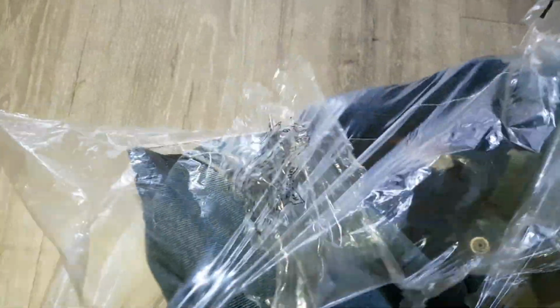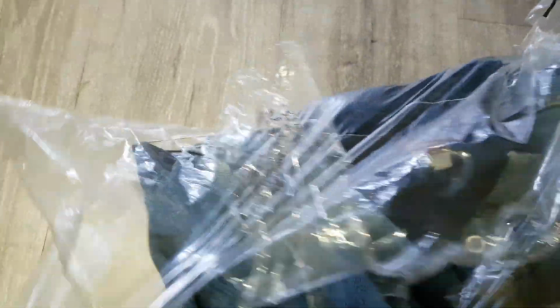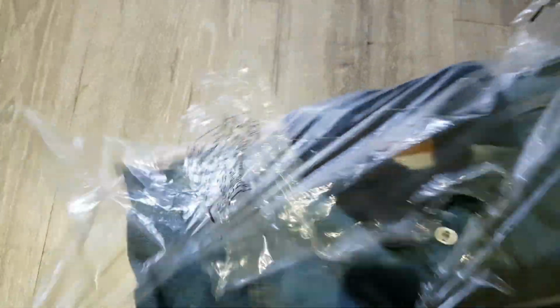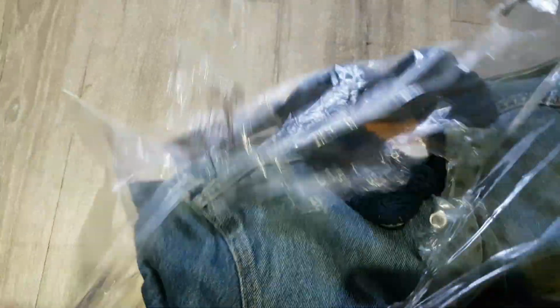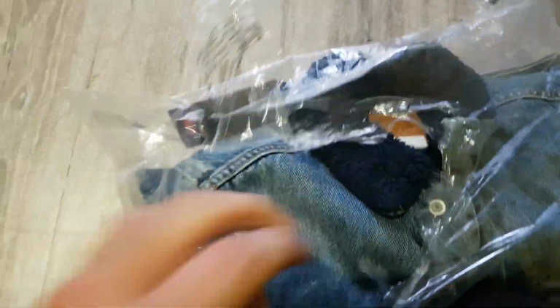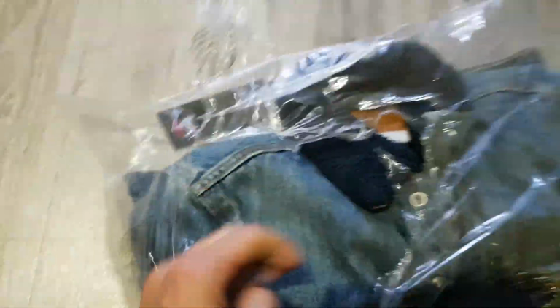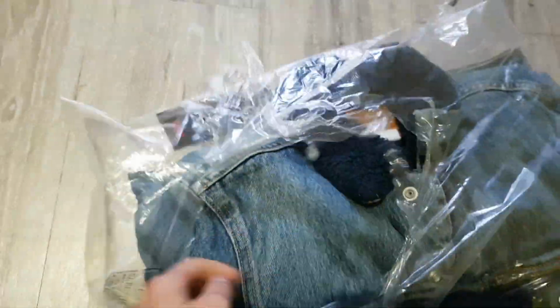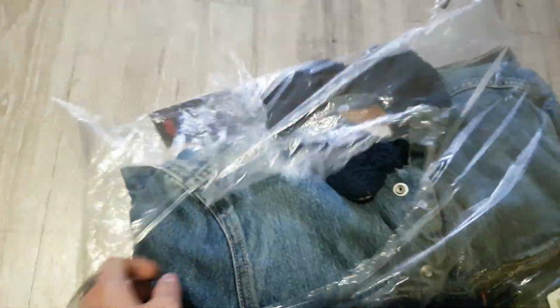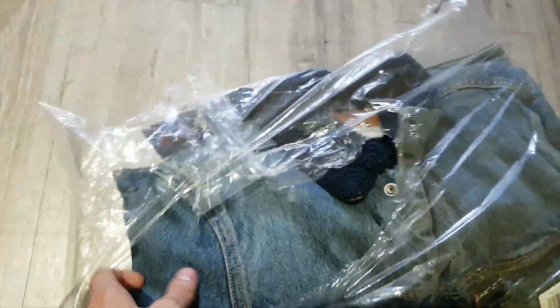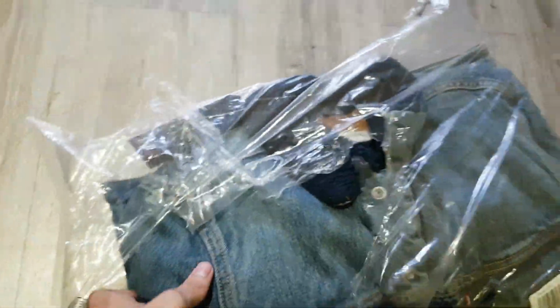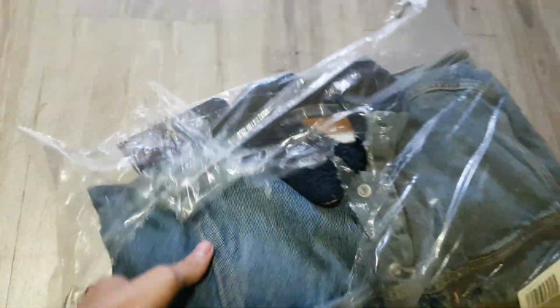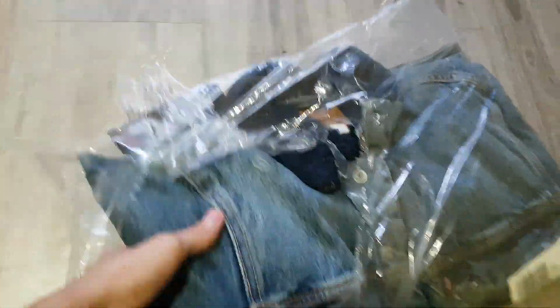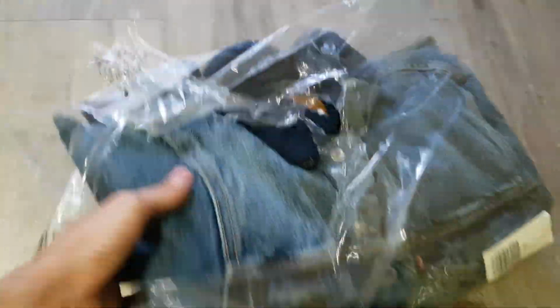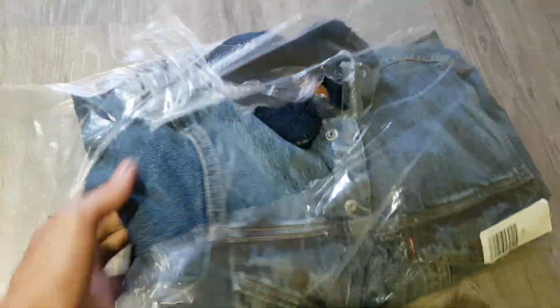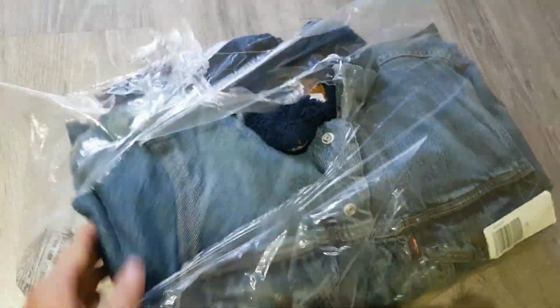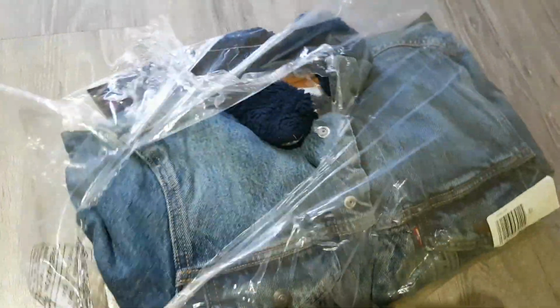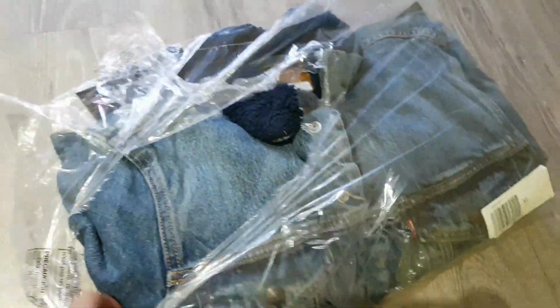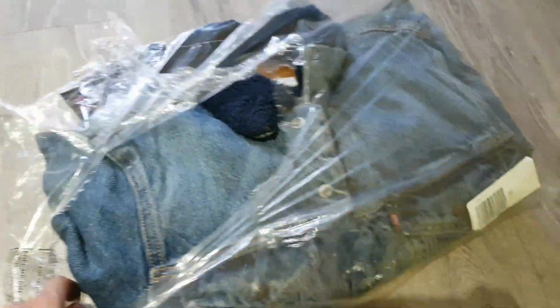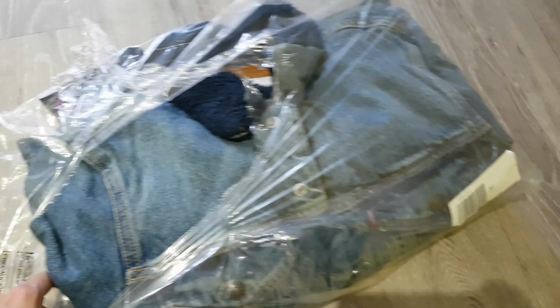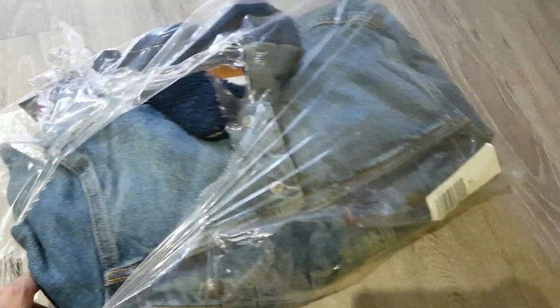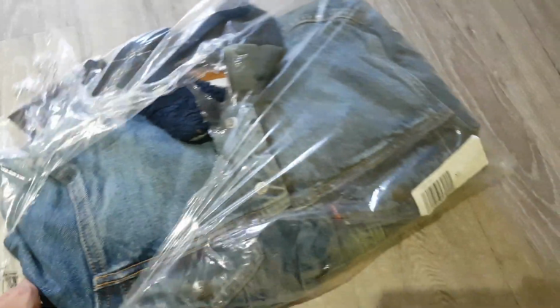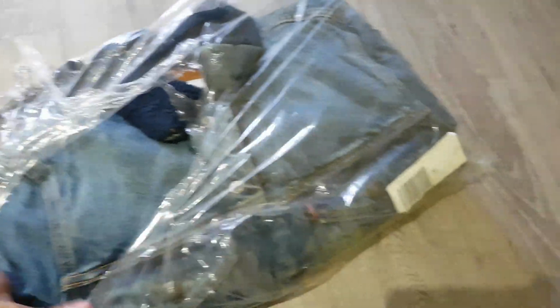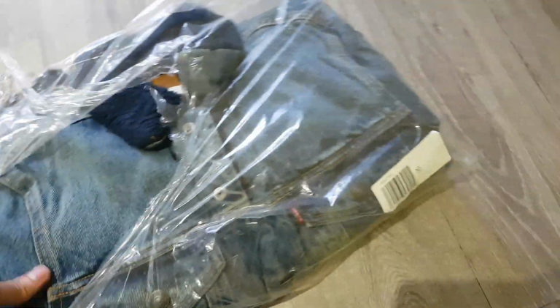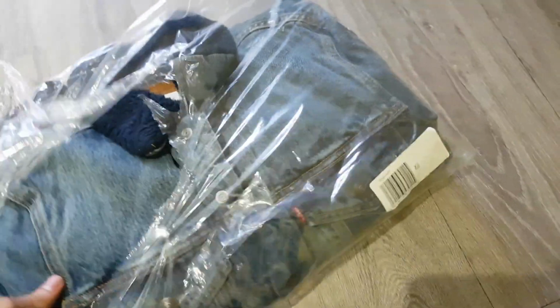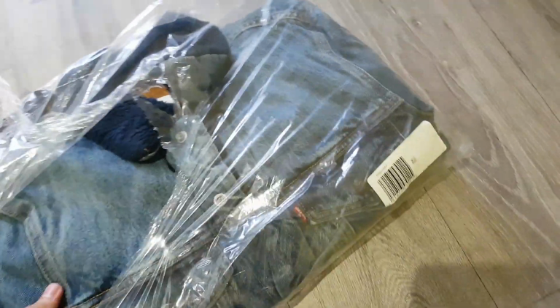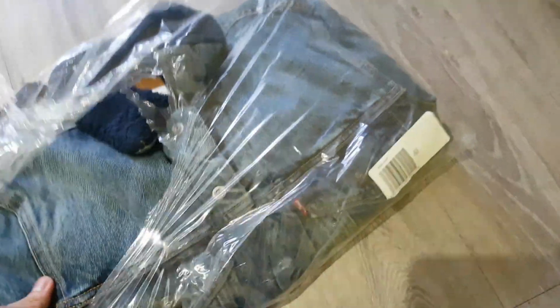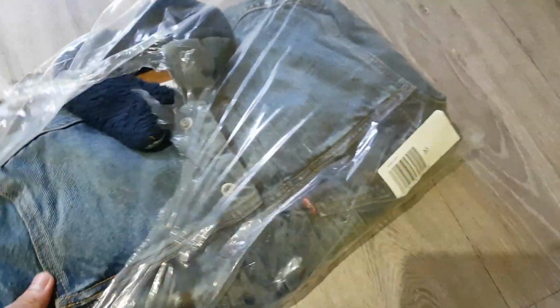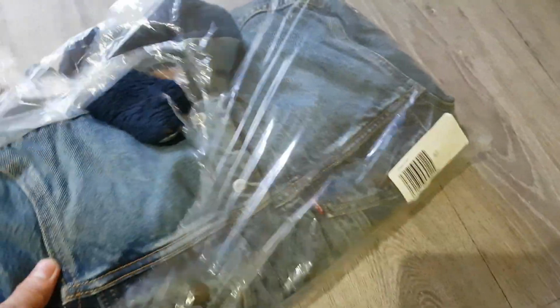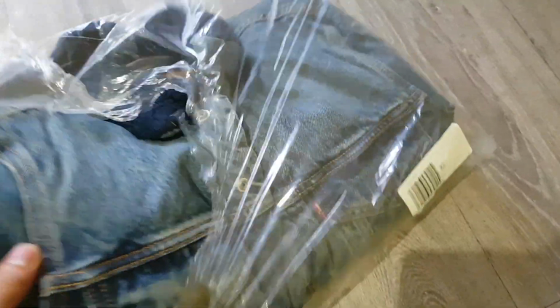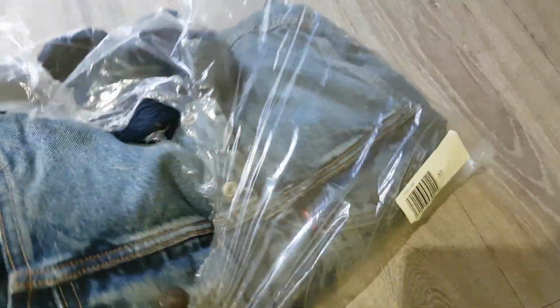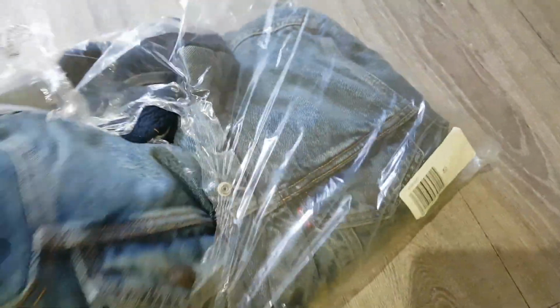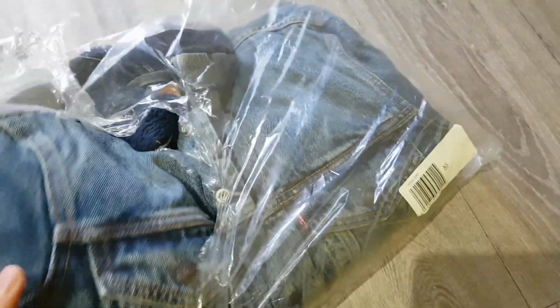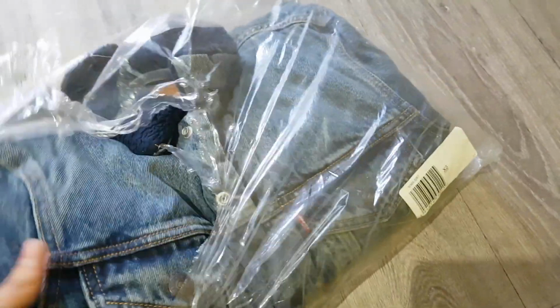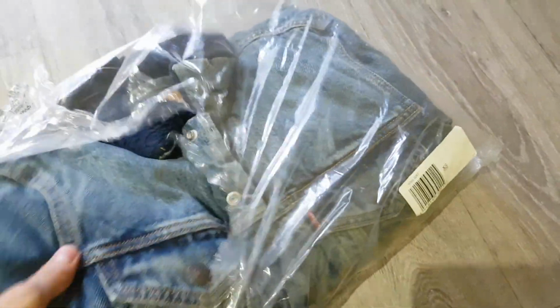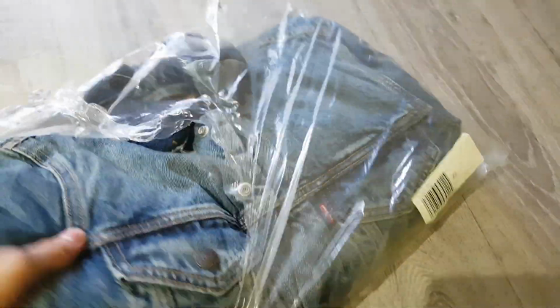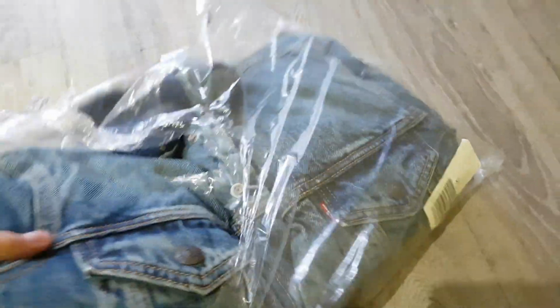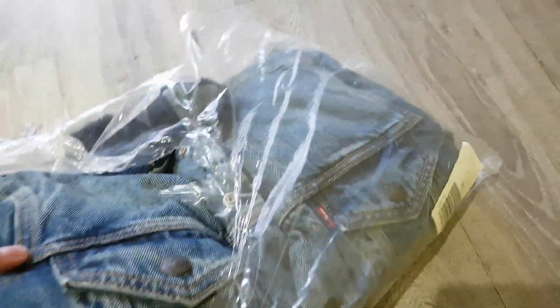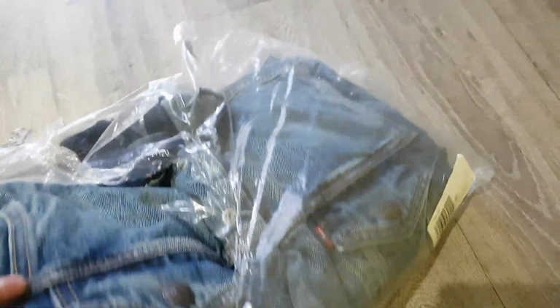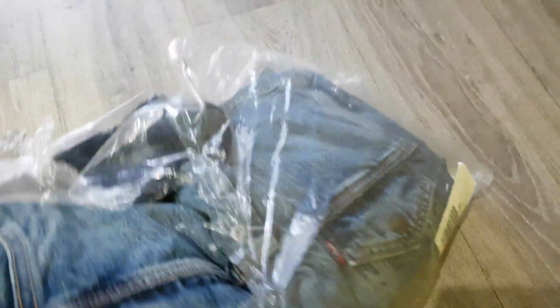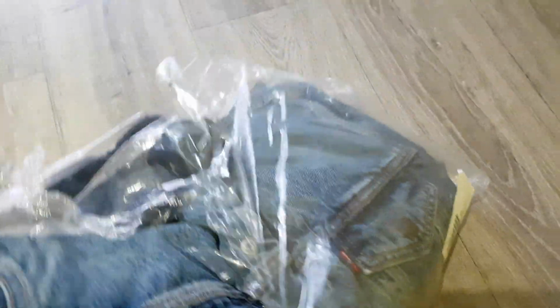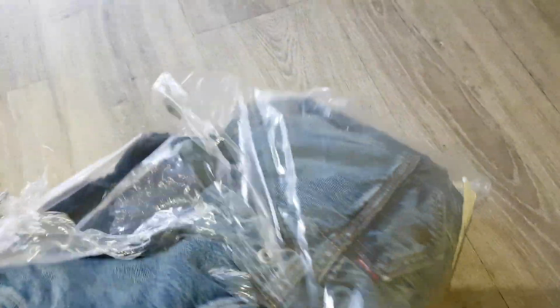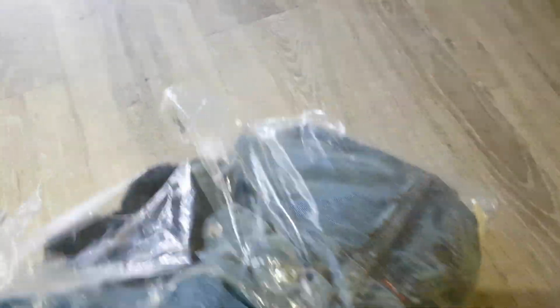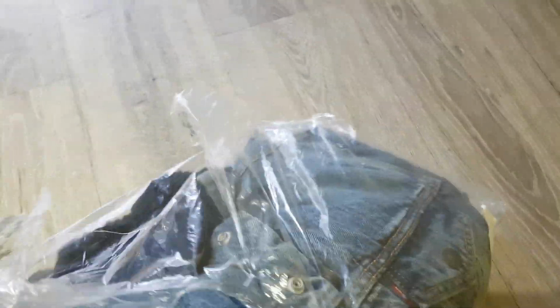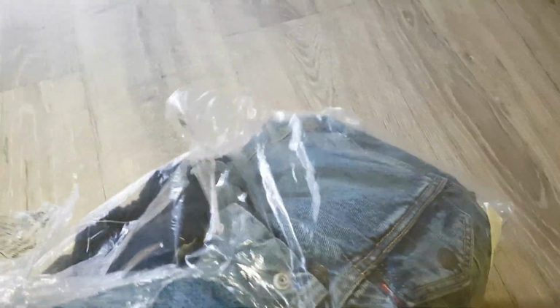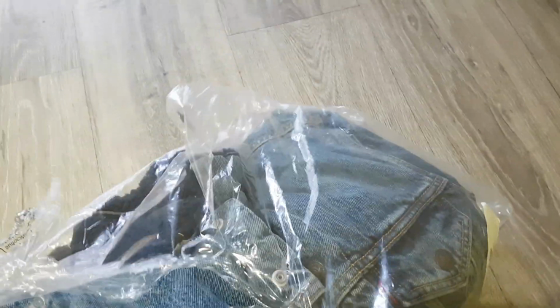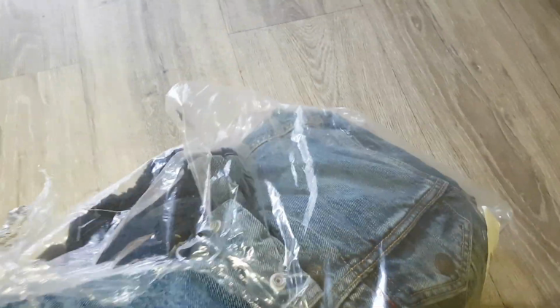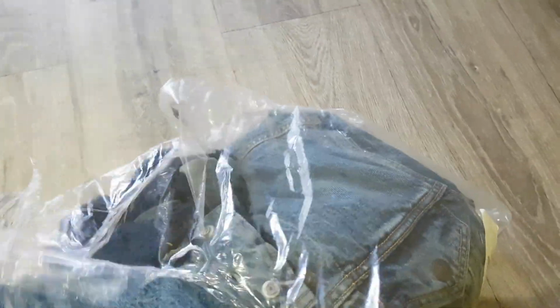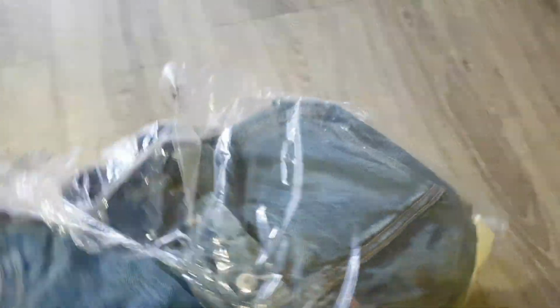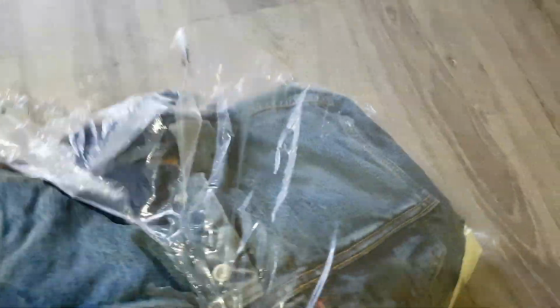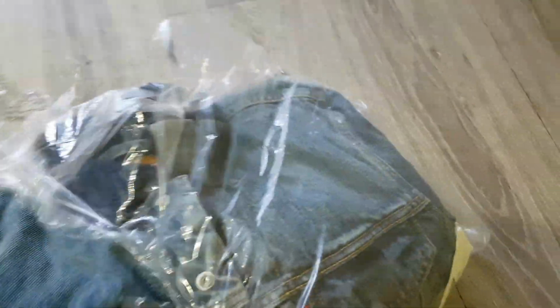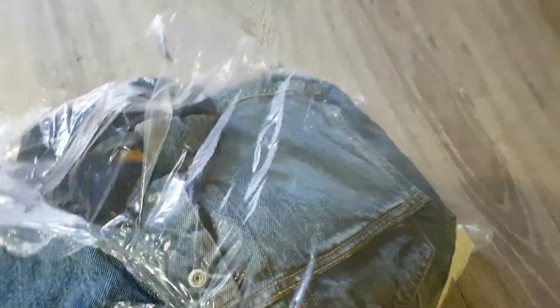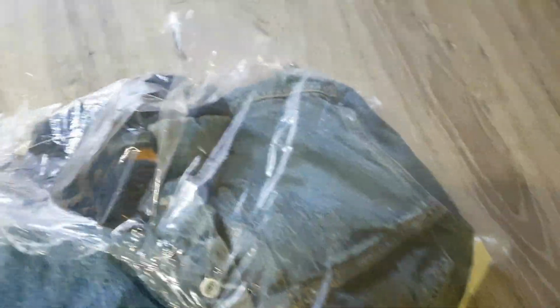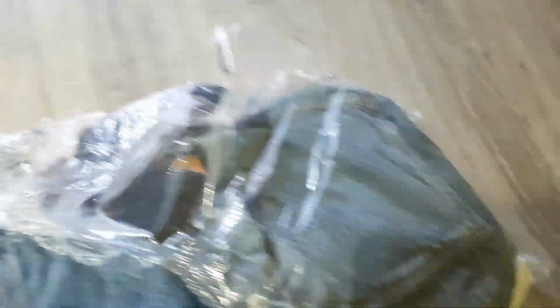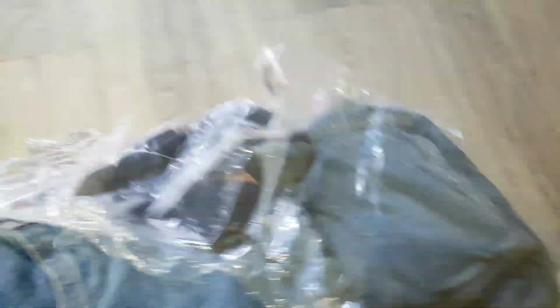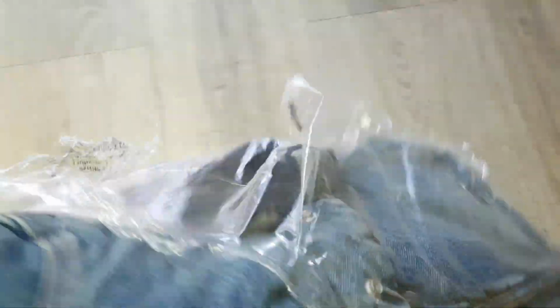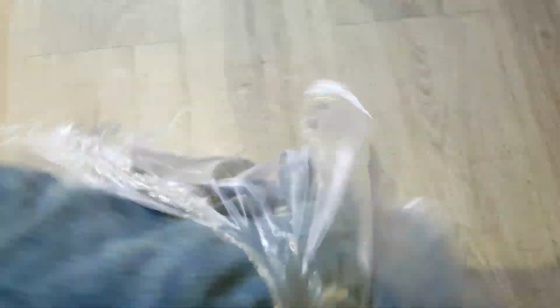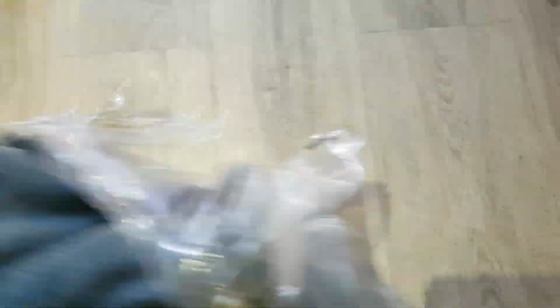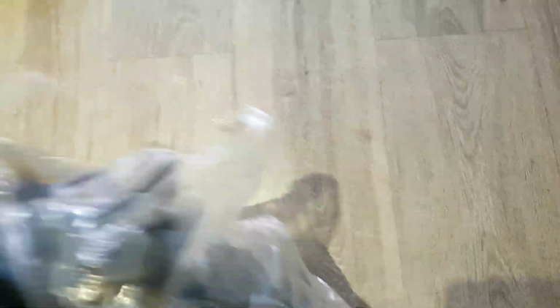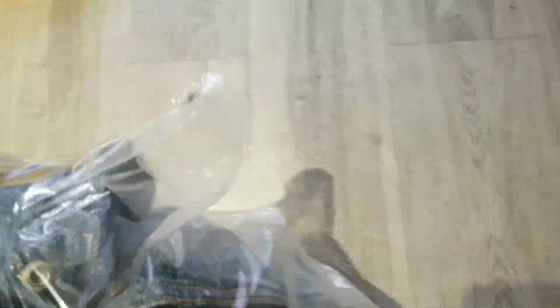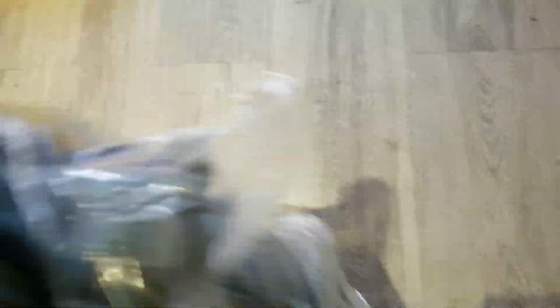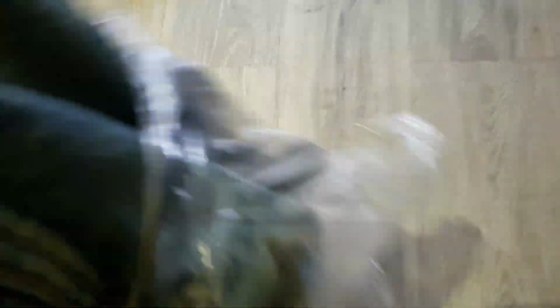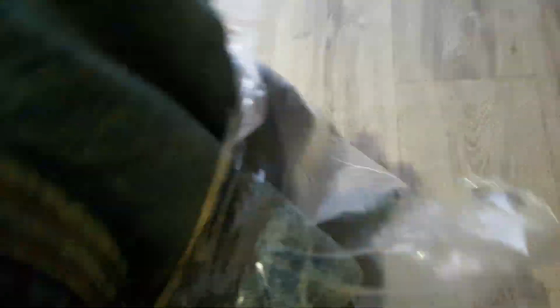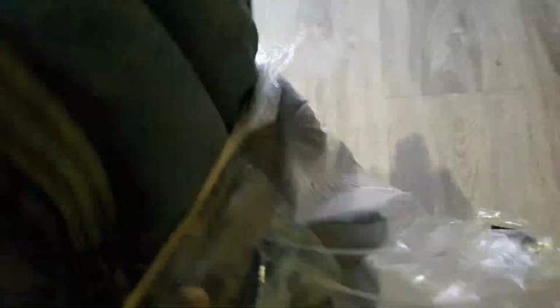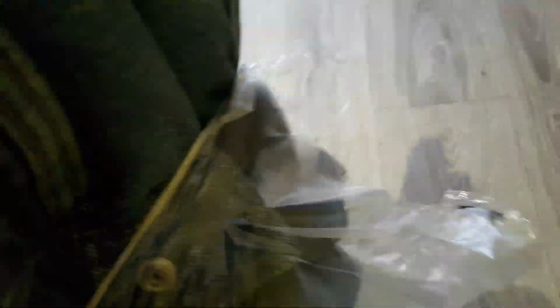Sorry, I have to unbox with one hand, so it's not so easy to do.